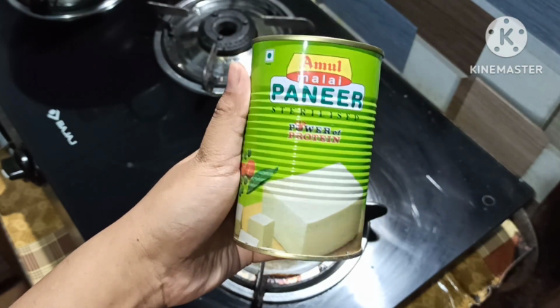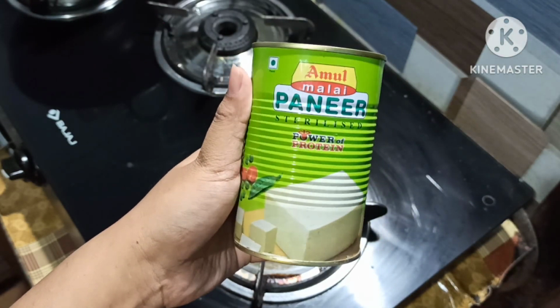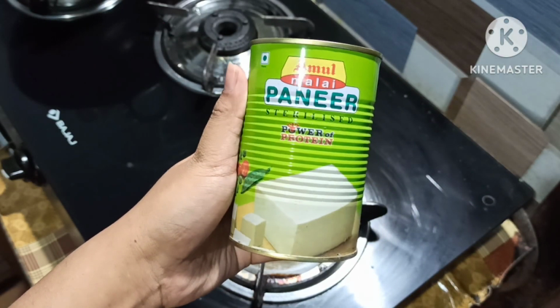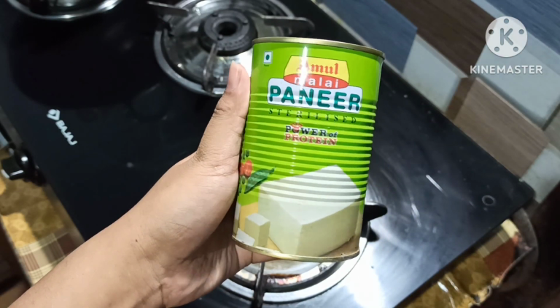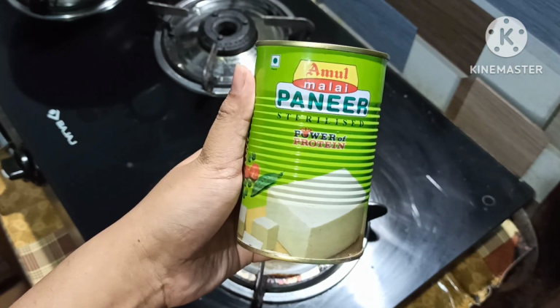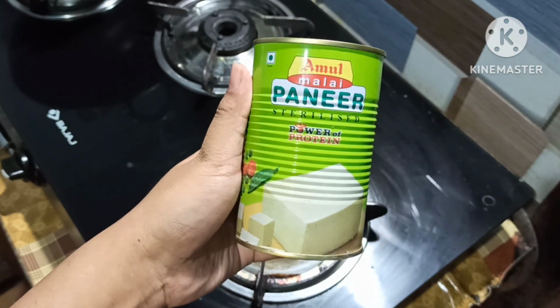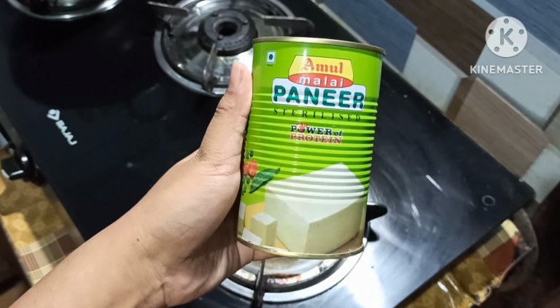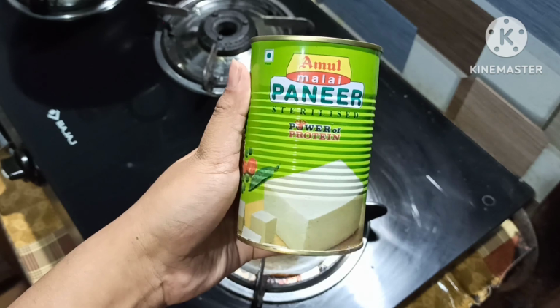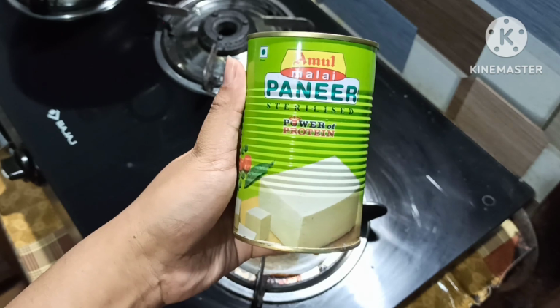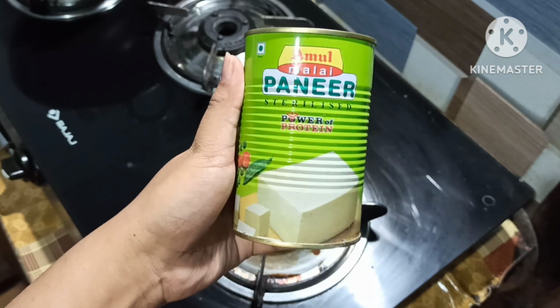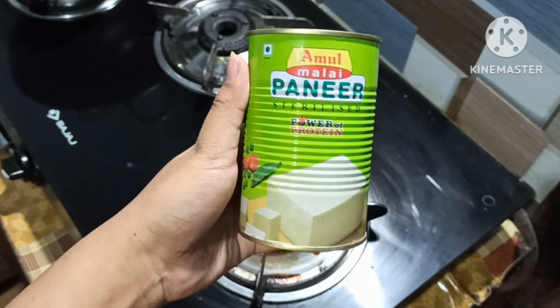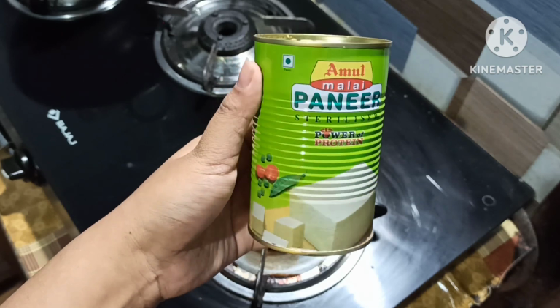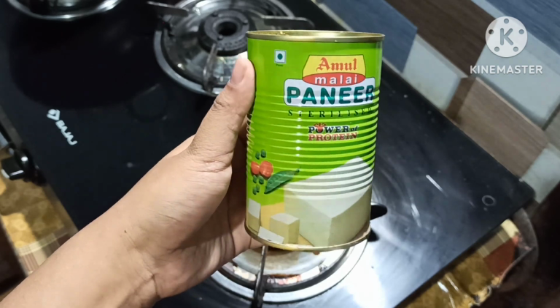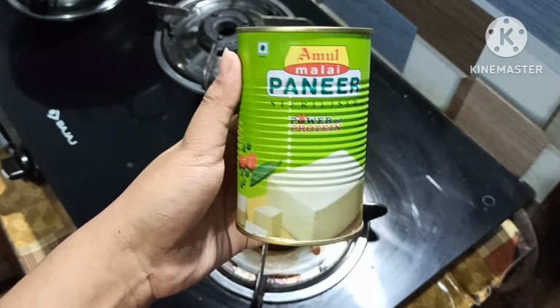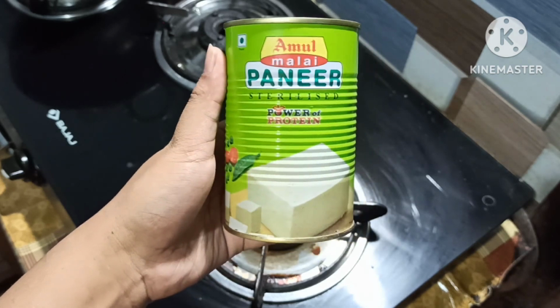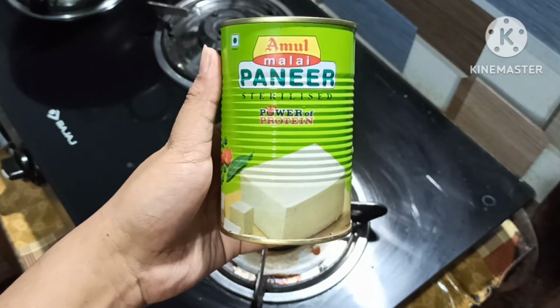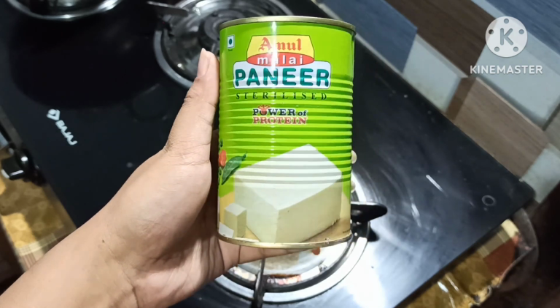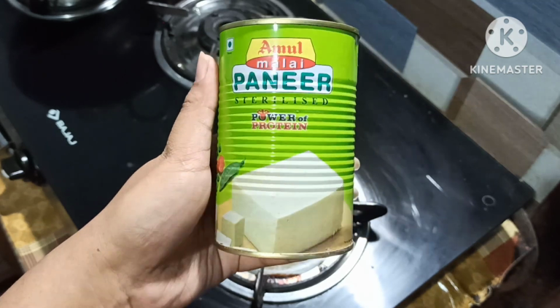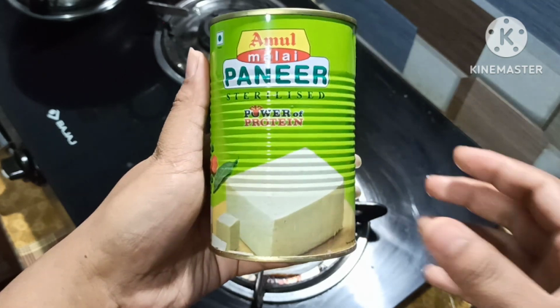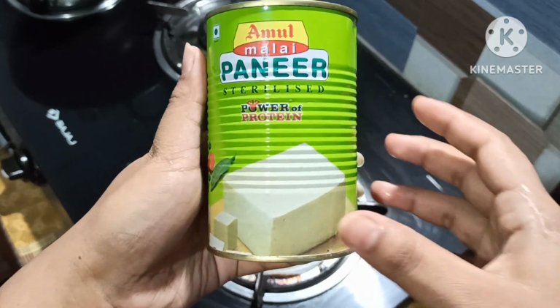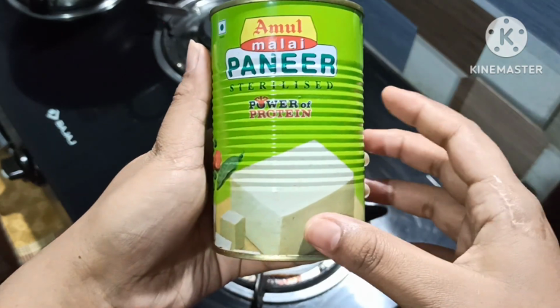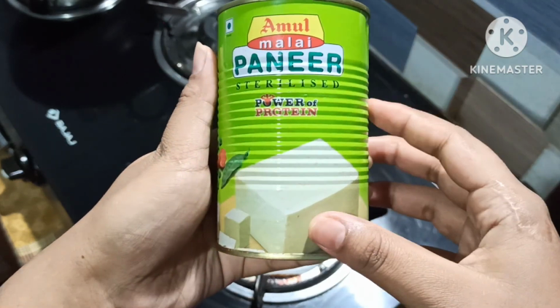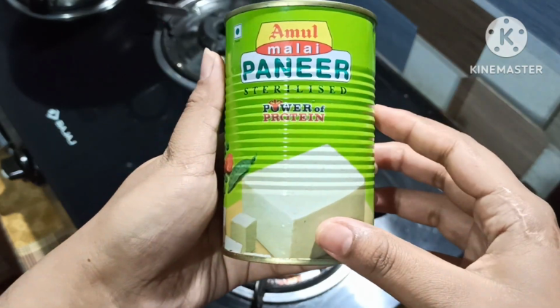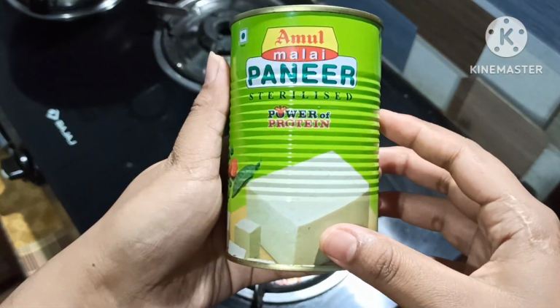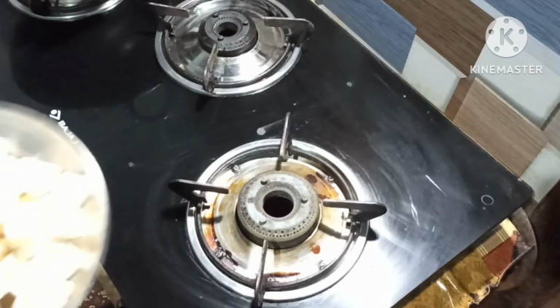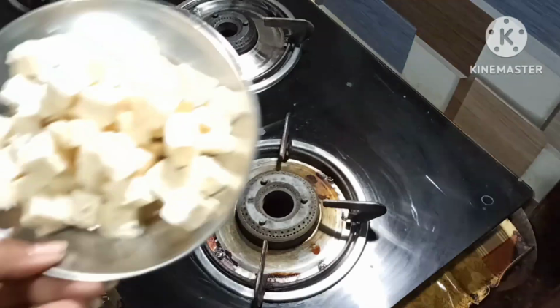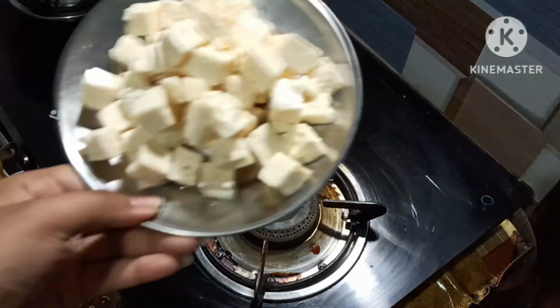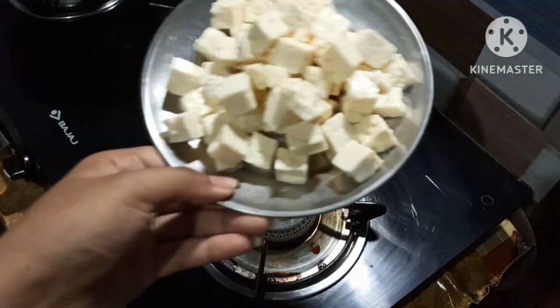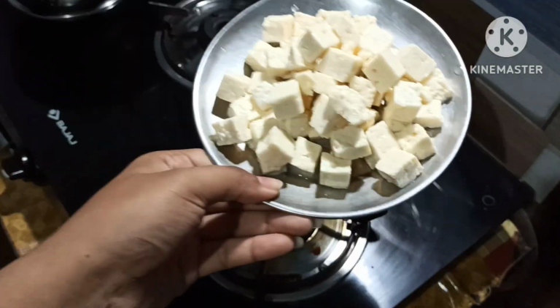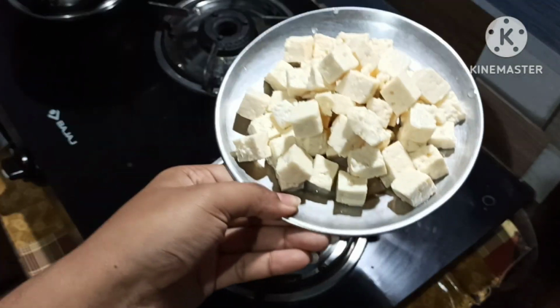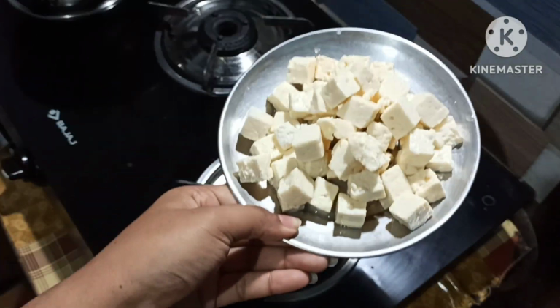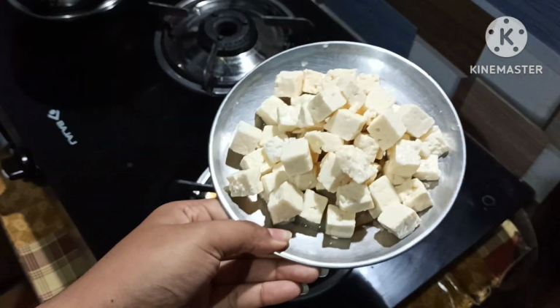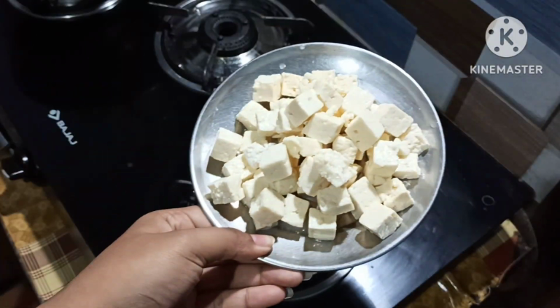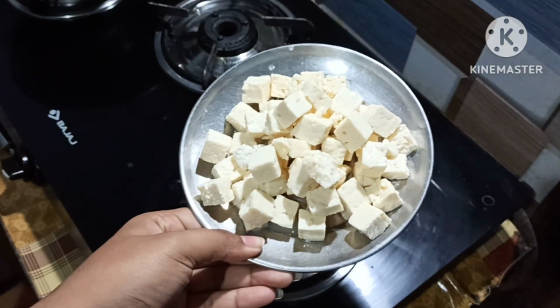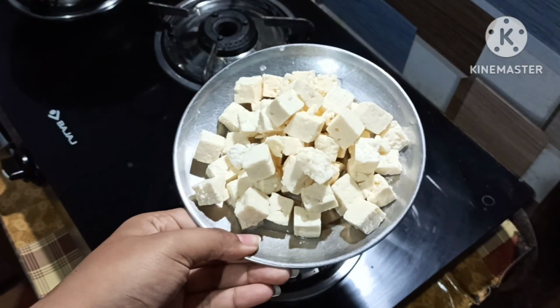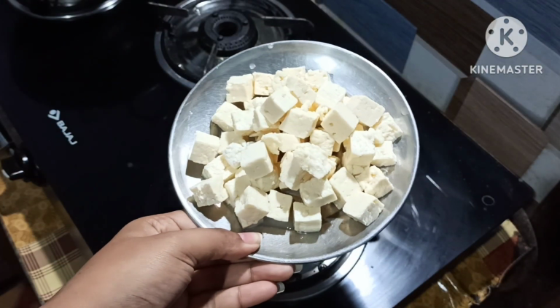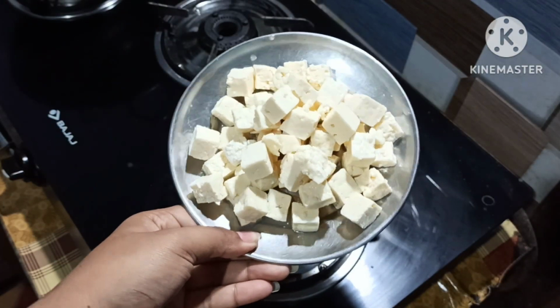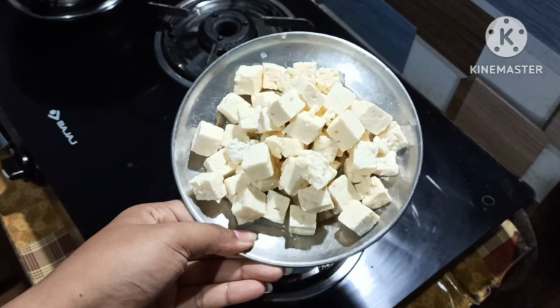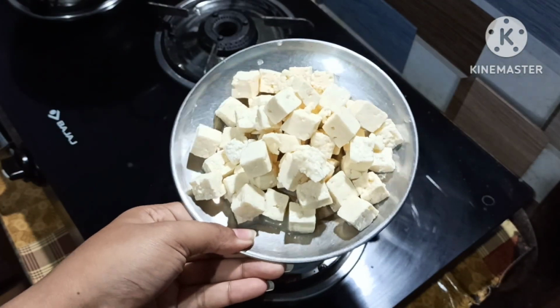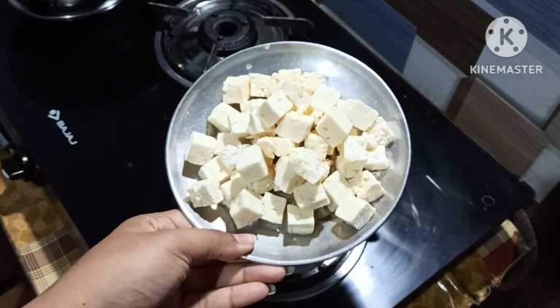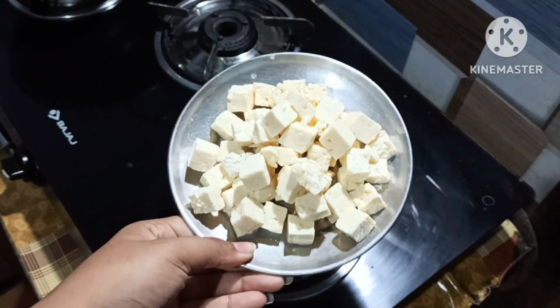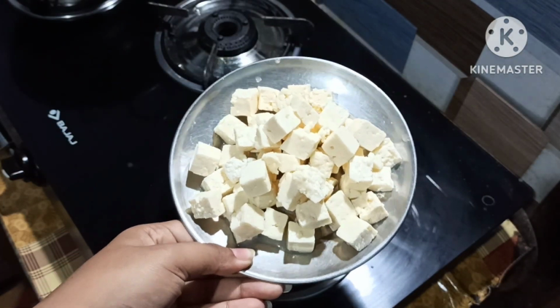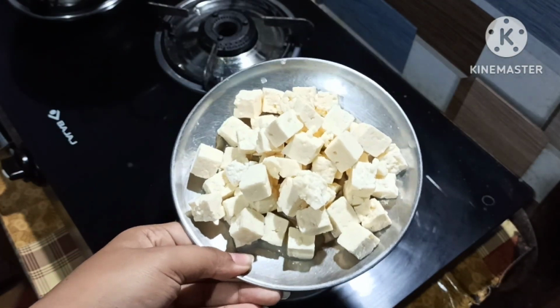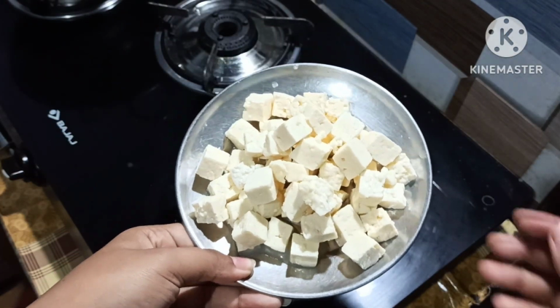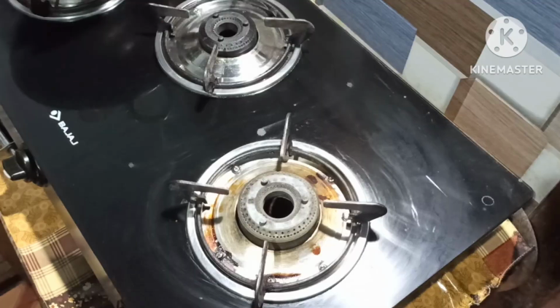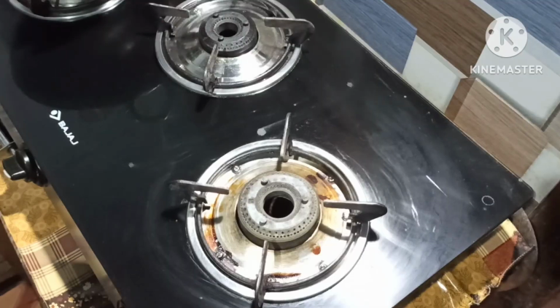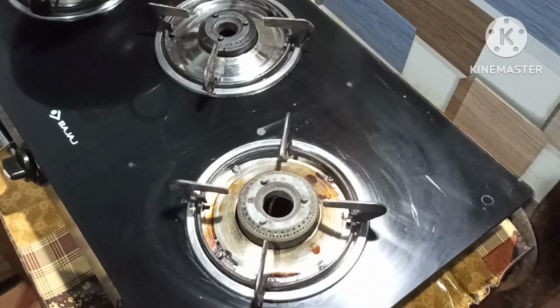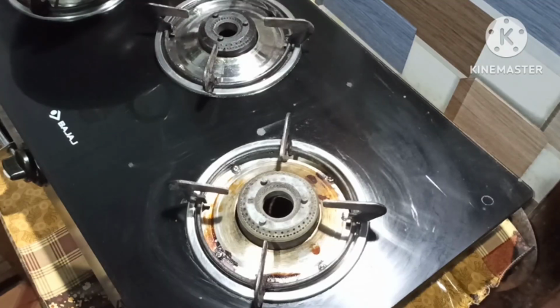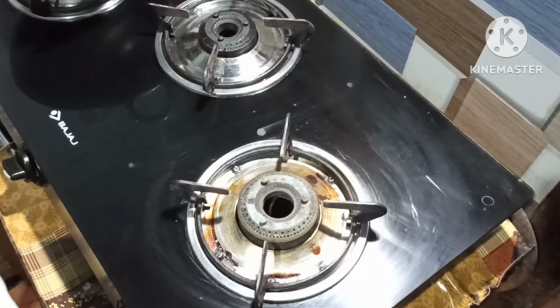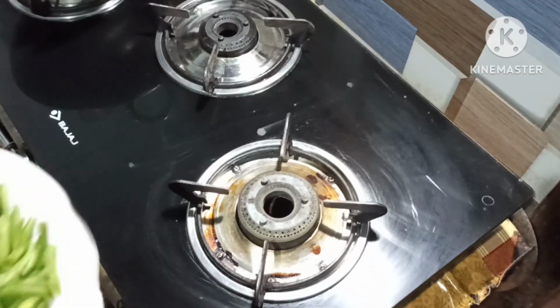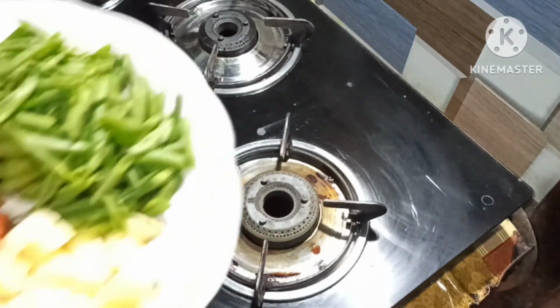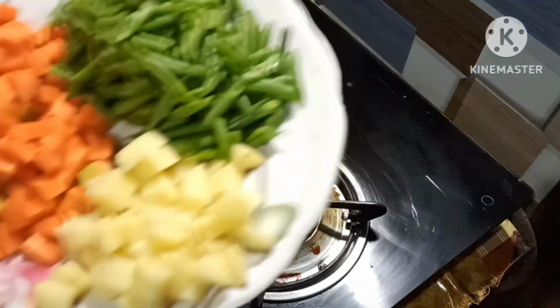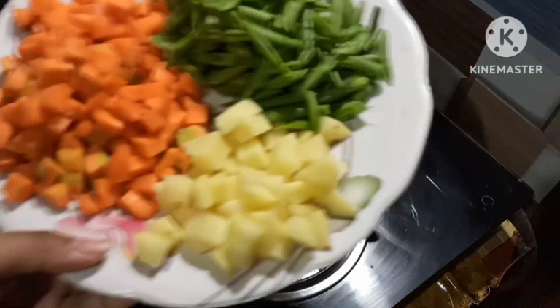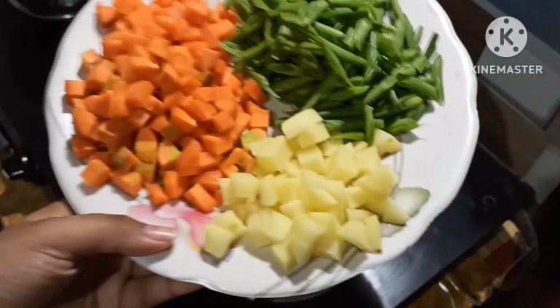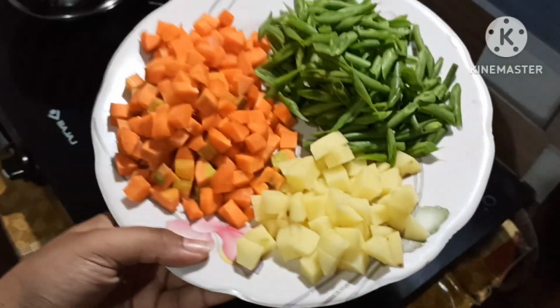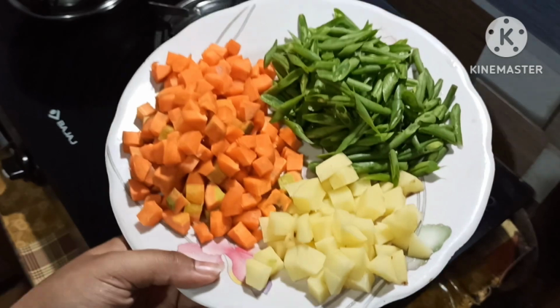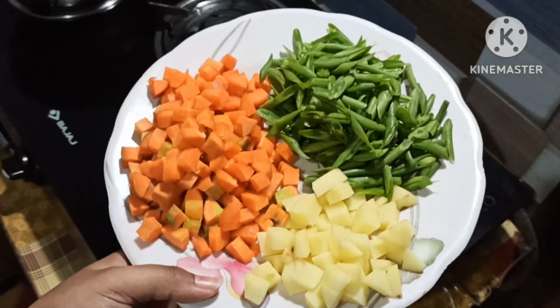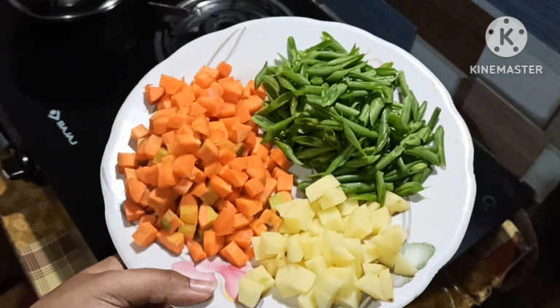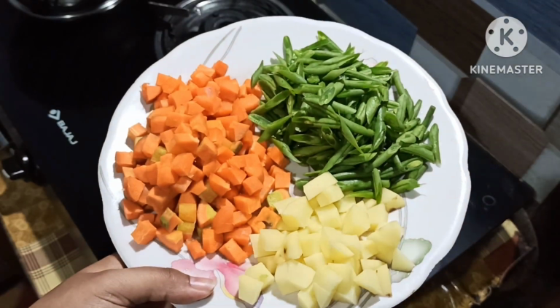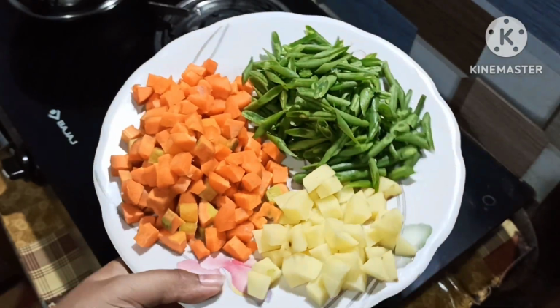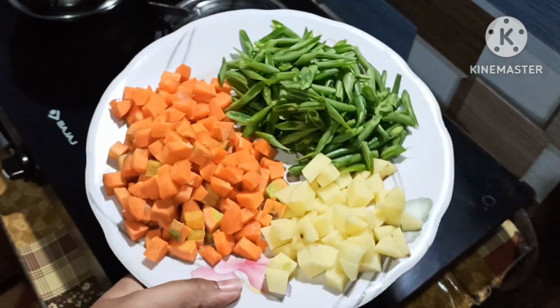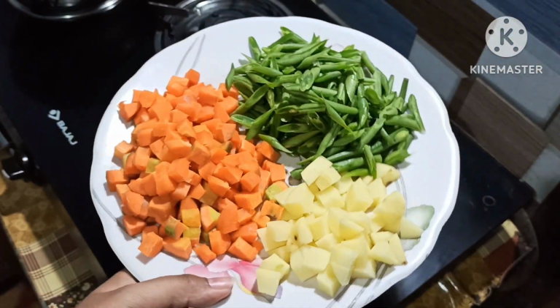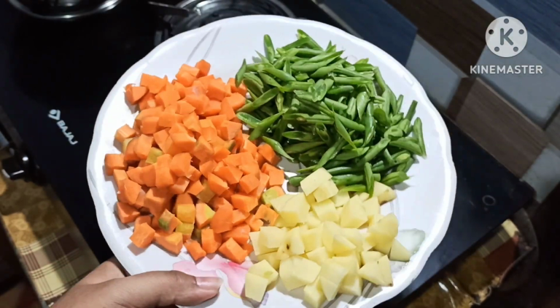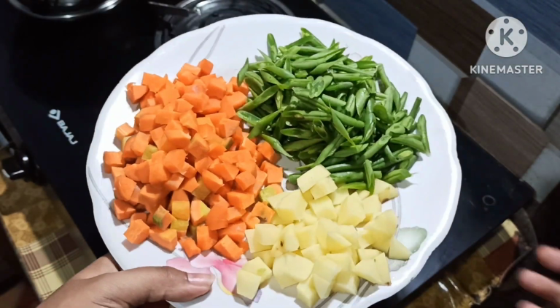I will give you some more to the American Panera. I will try the Panera and I will try to make a pancake.